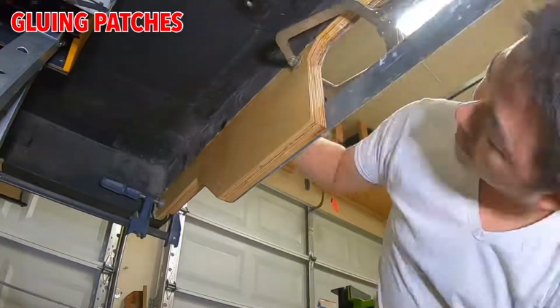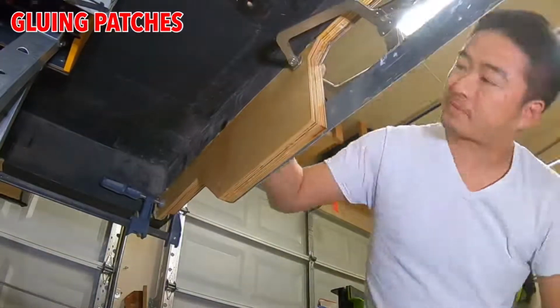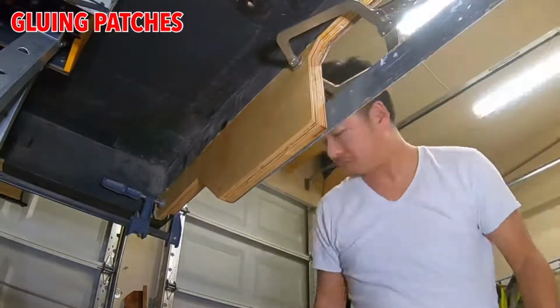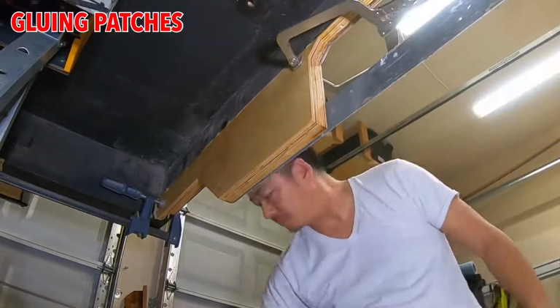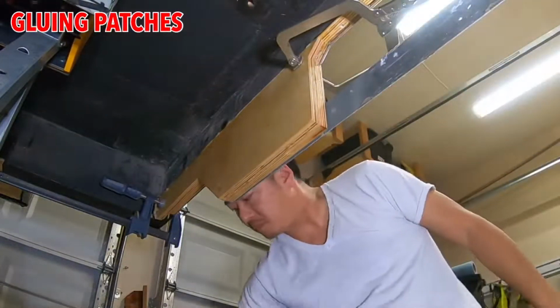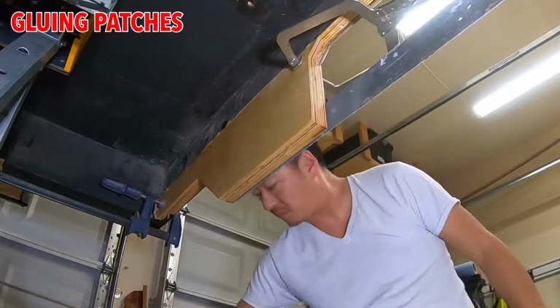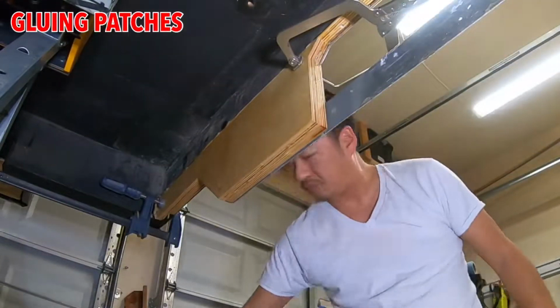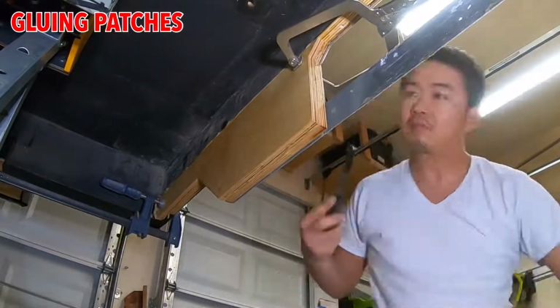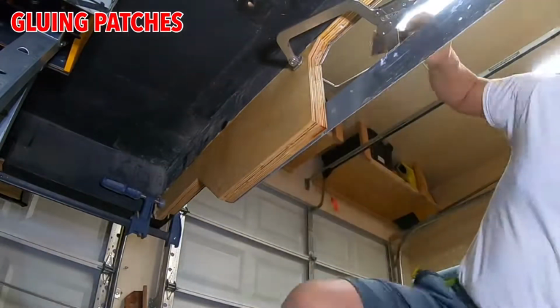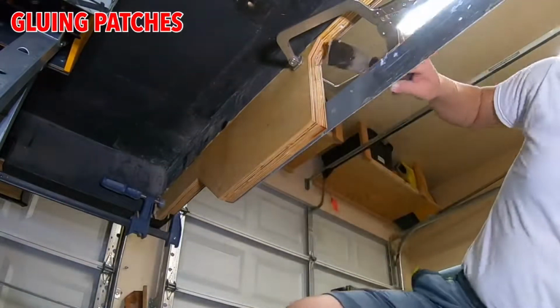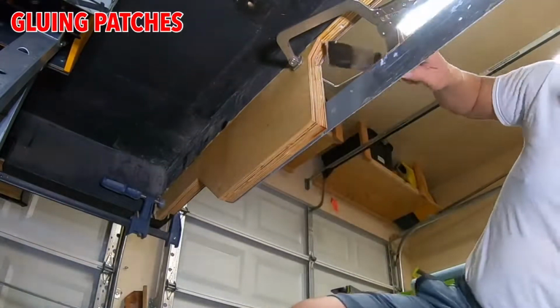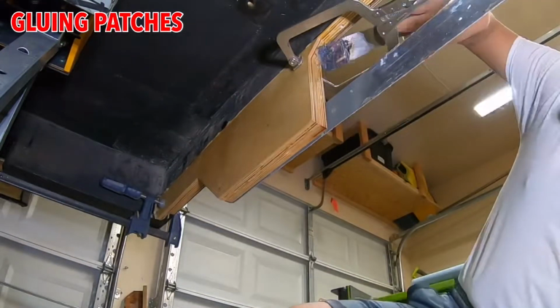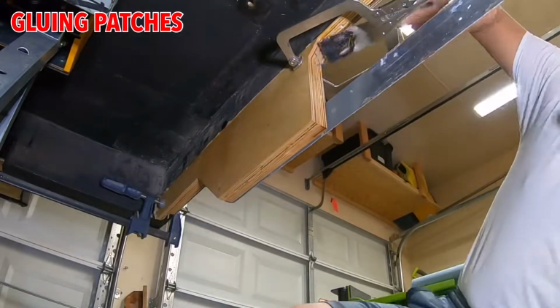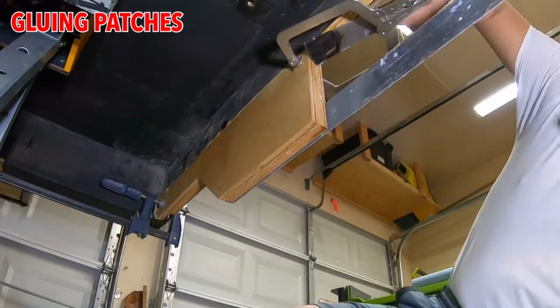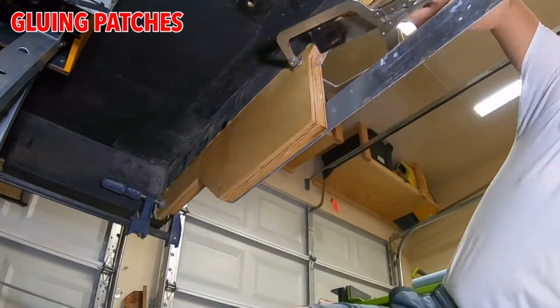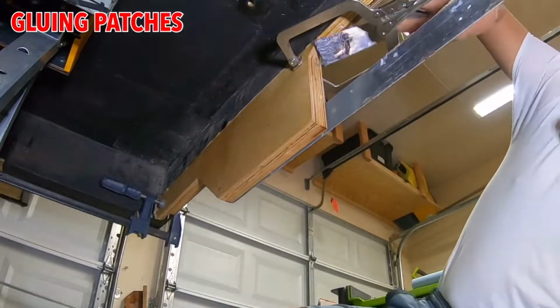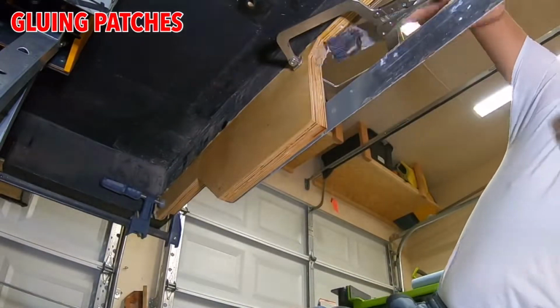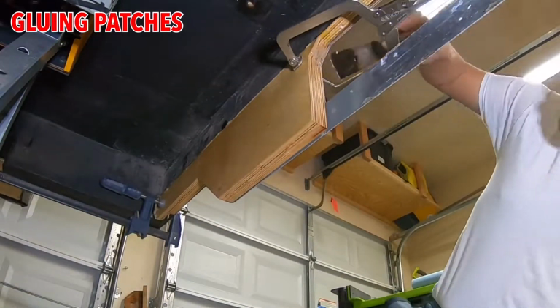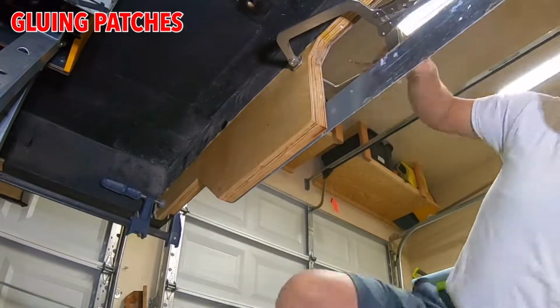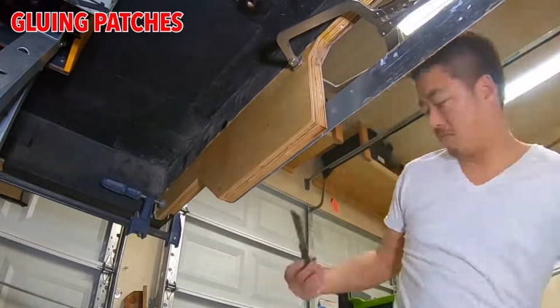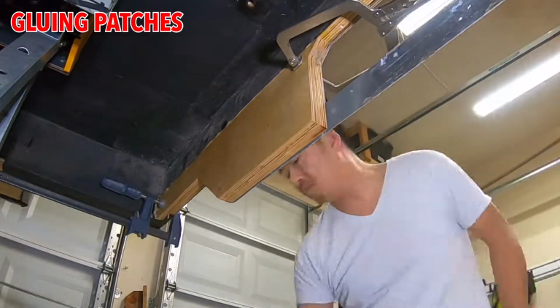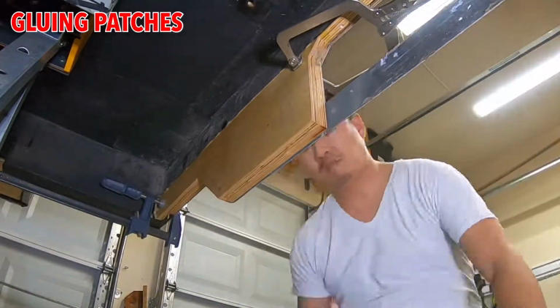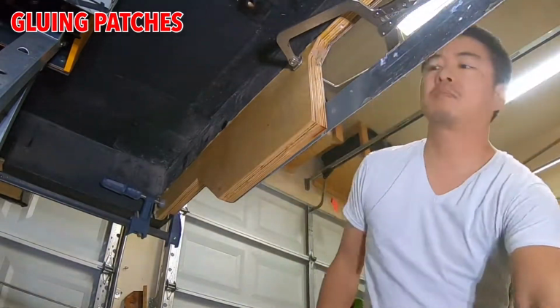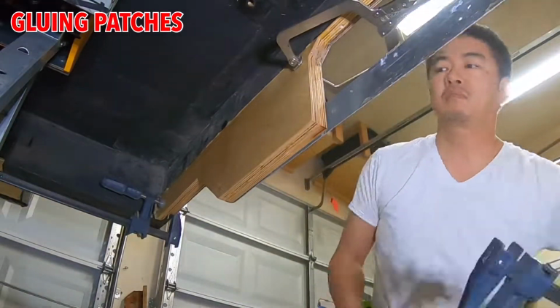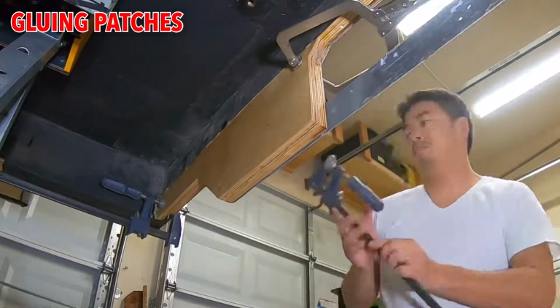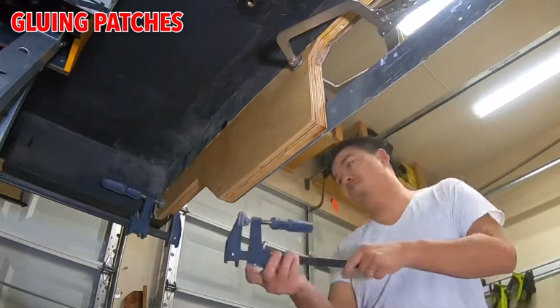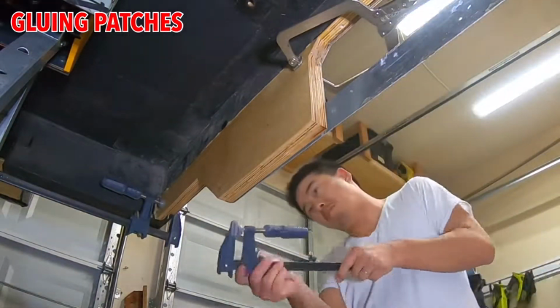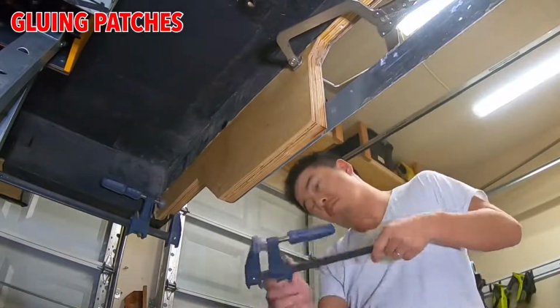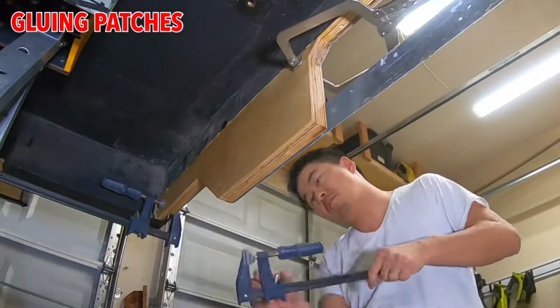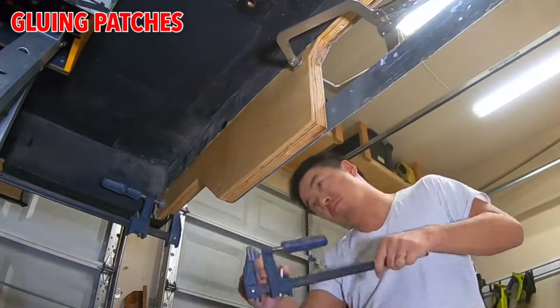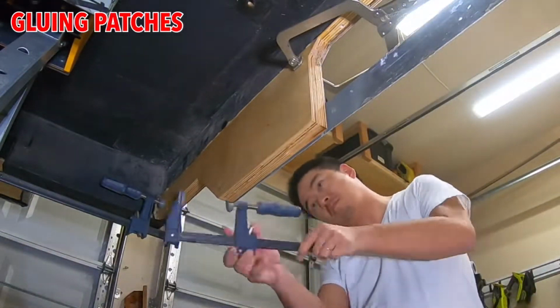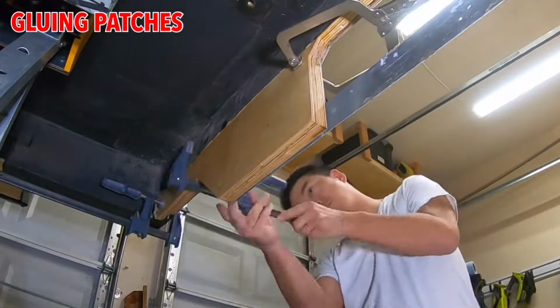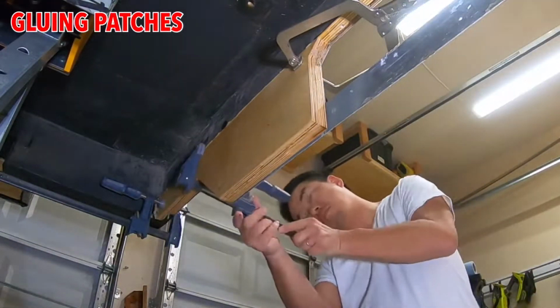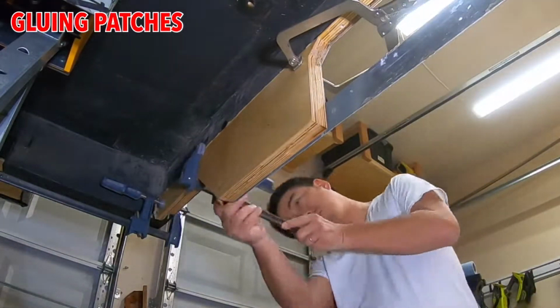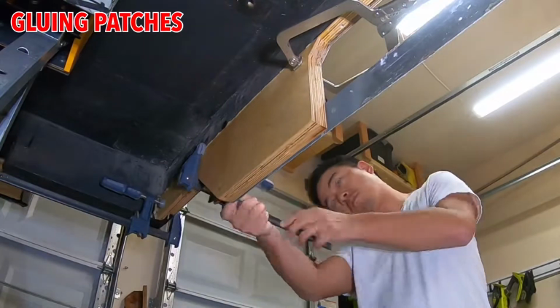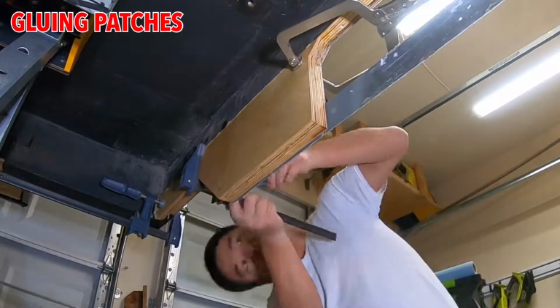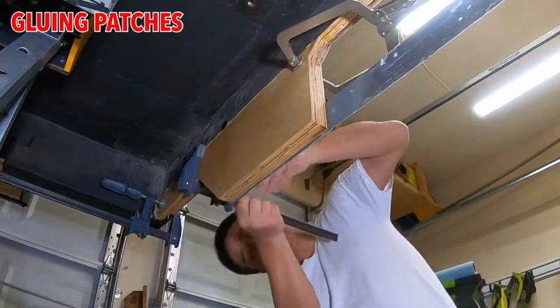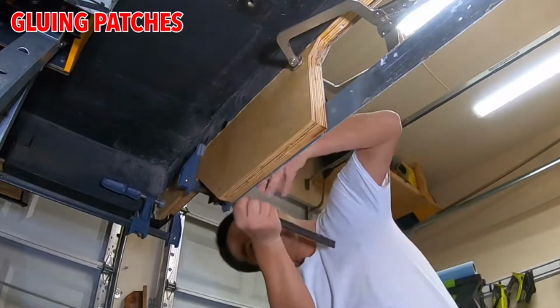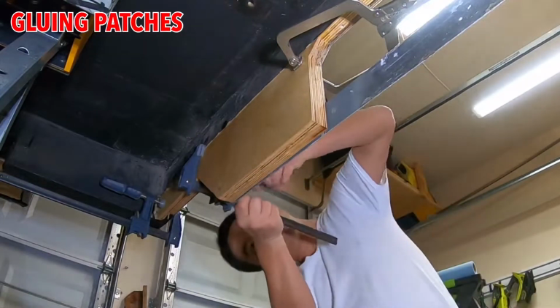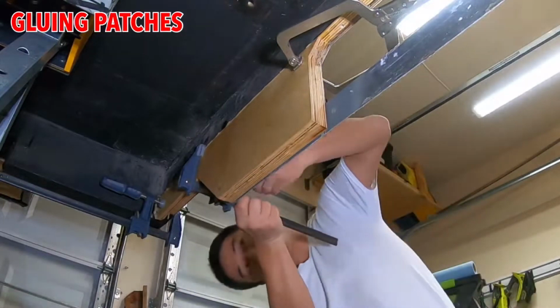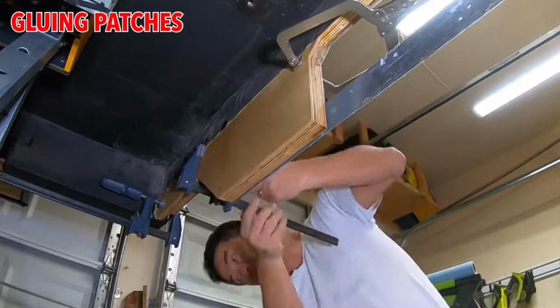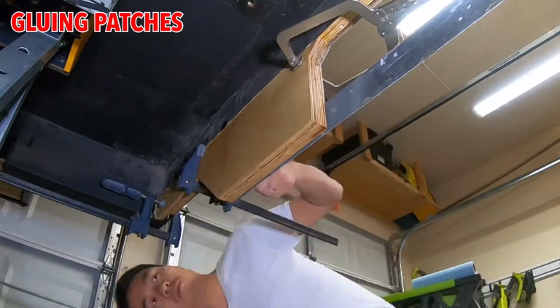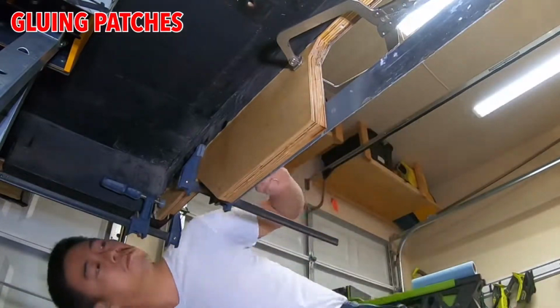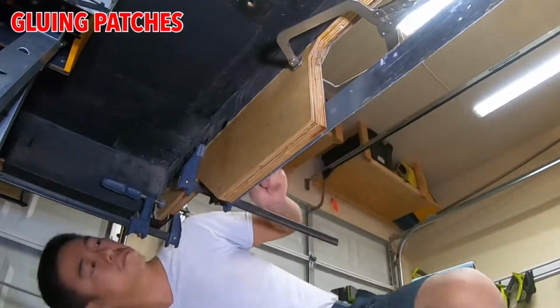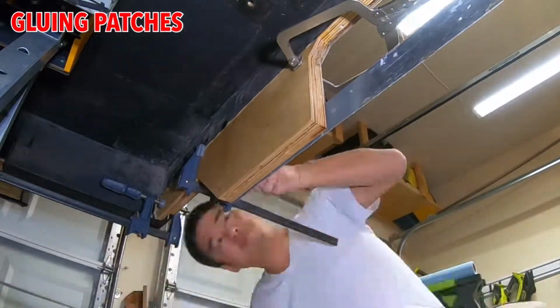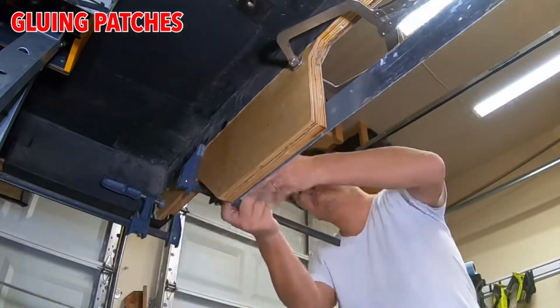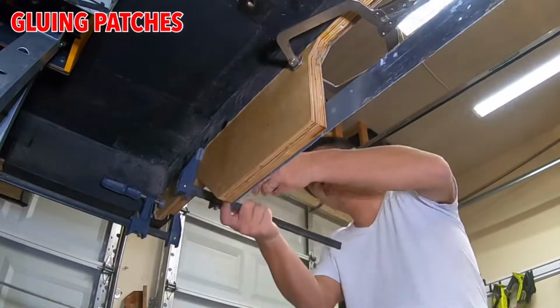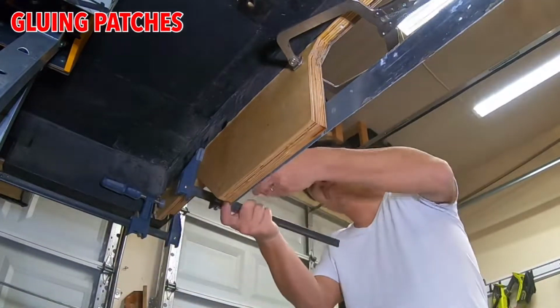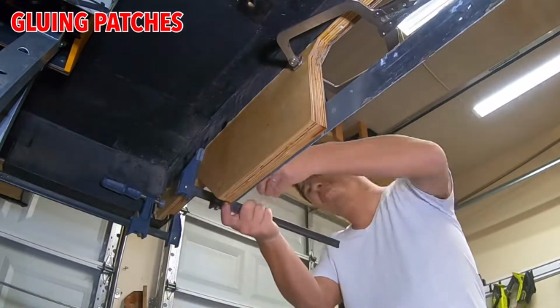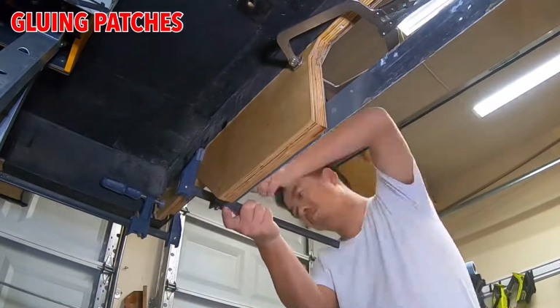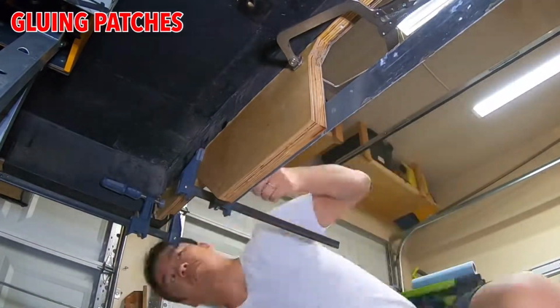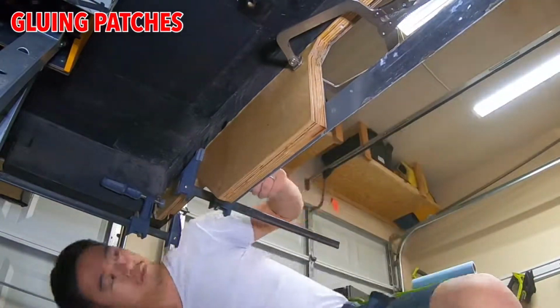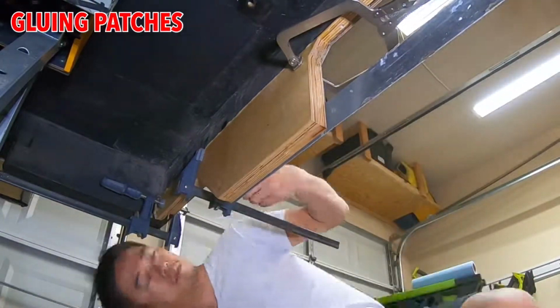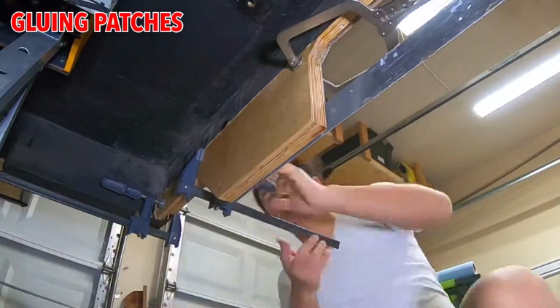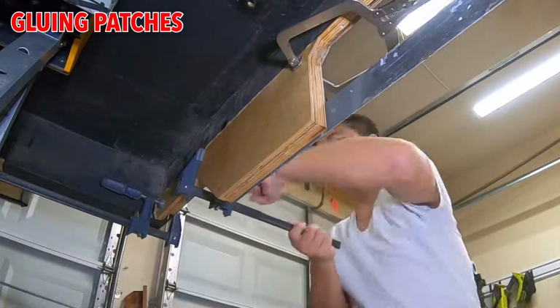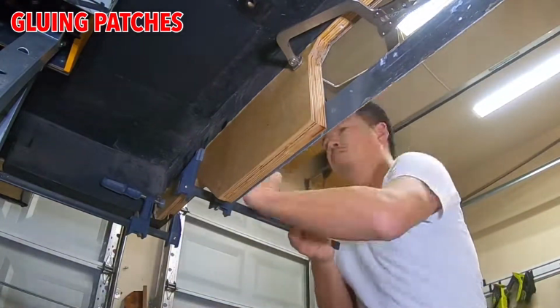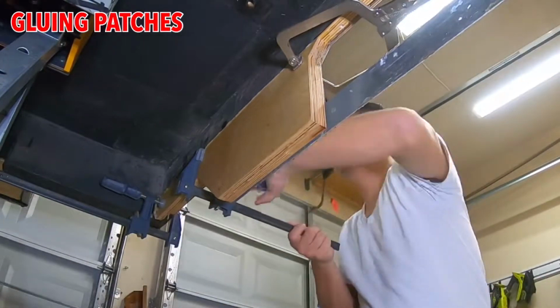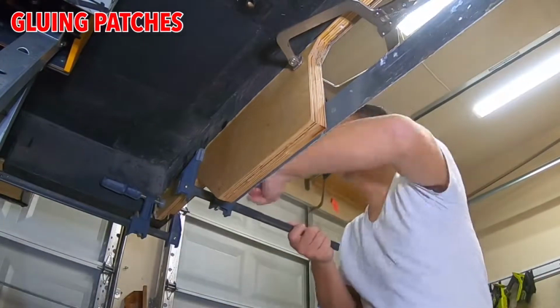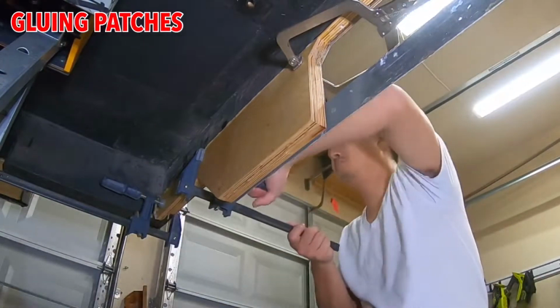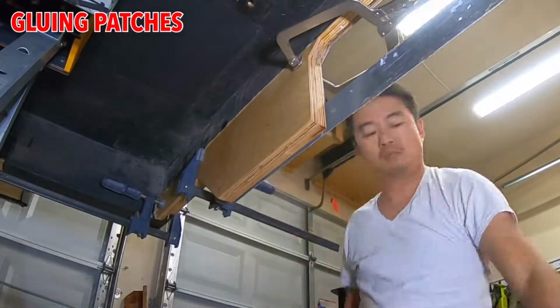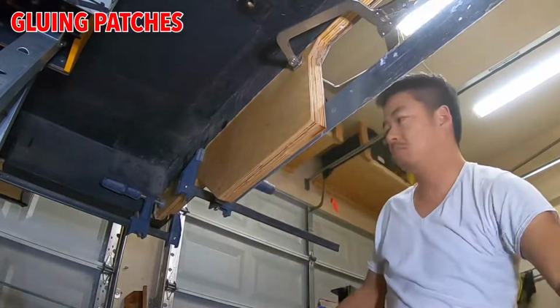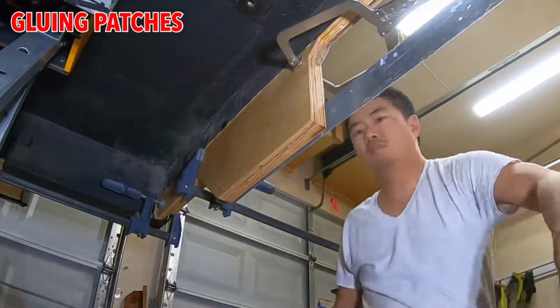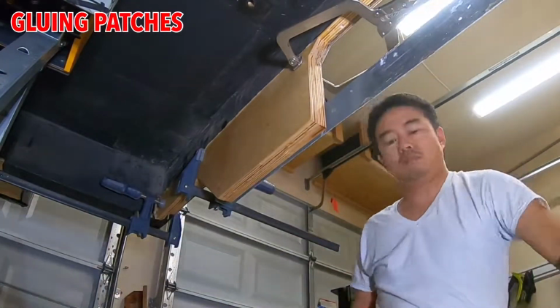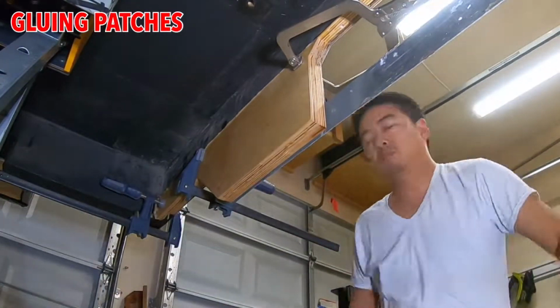When all the epoxy dried and cured, I just used construction adhesive to install the replacement piece.